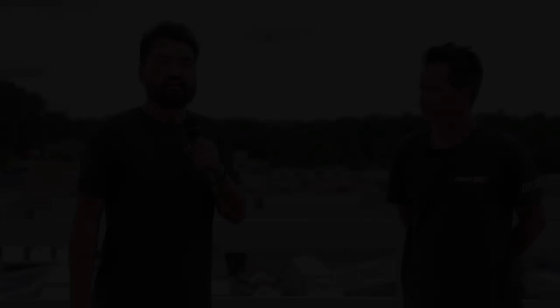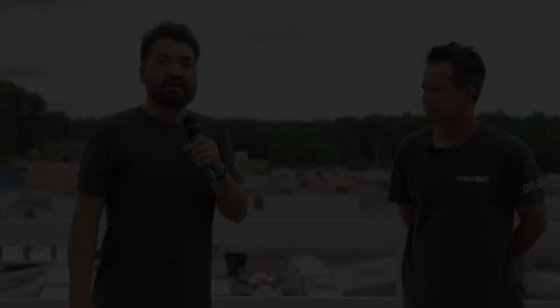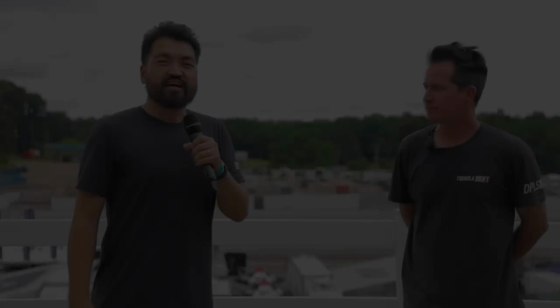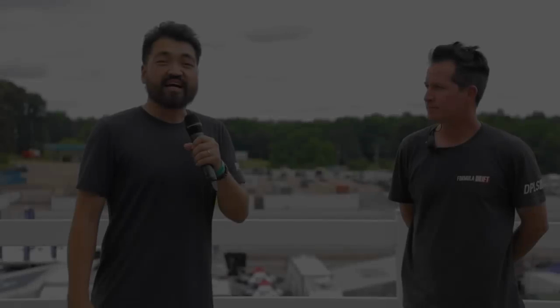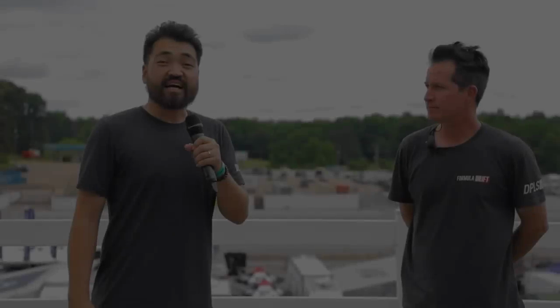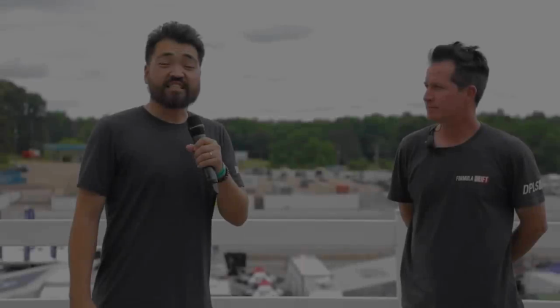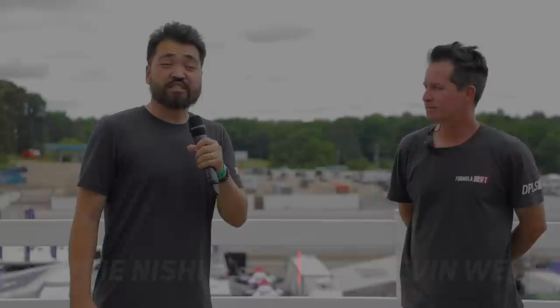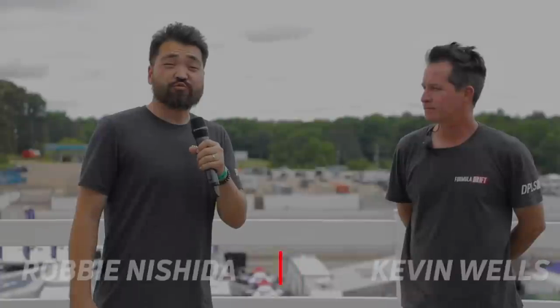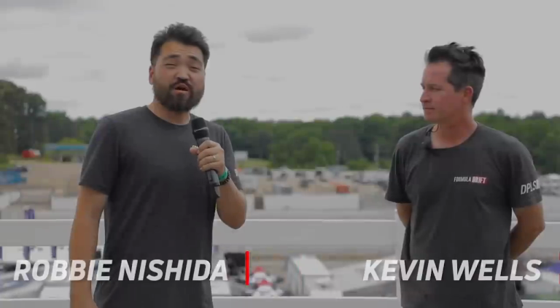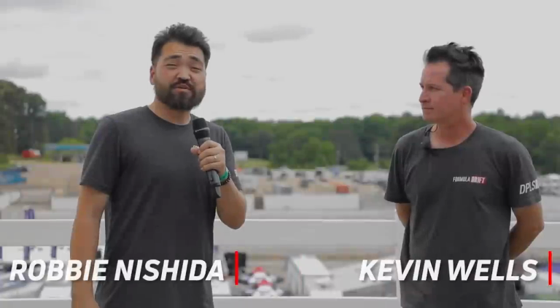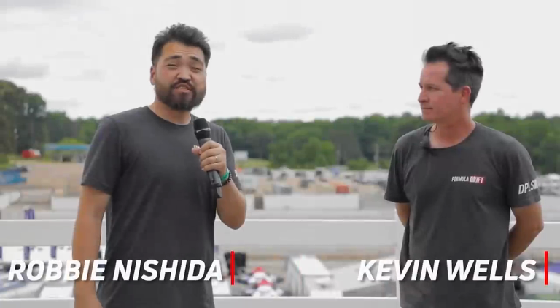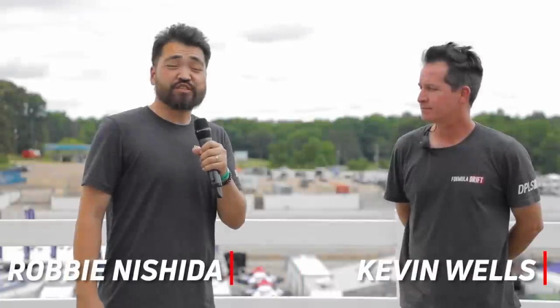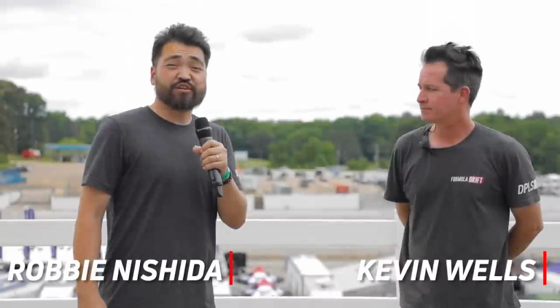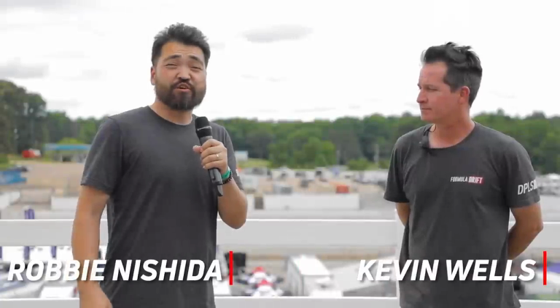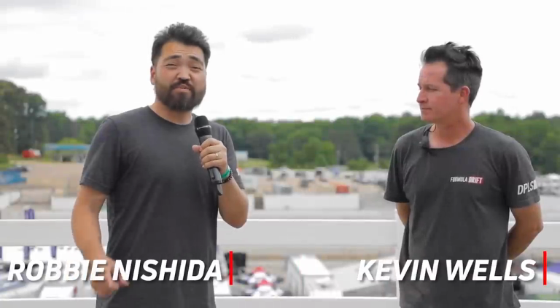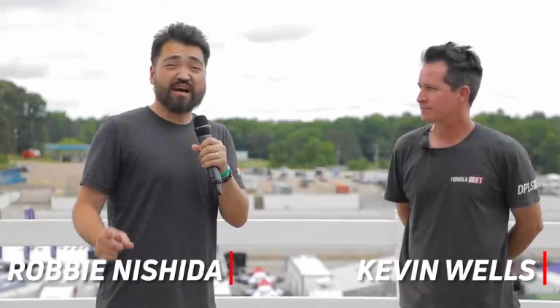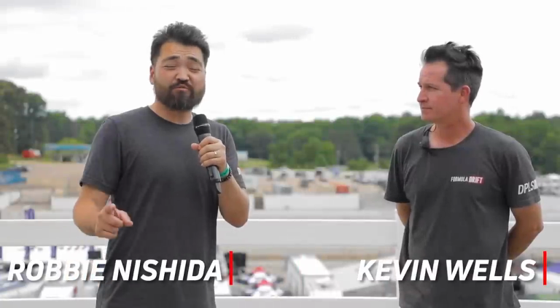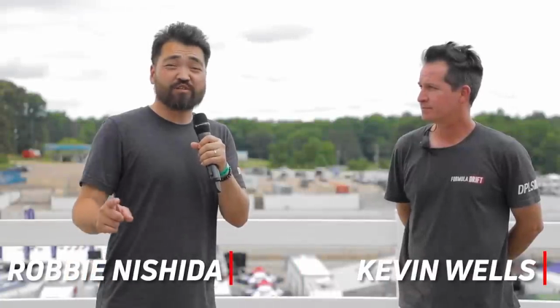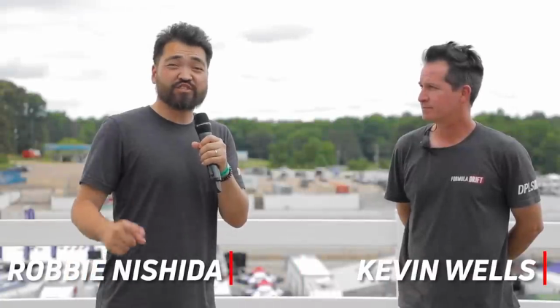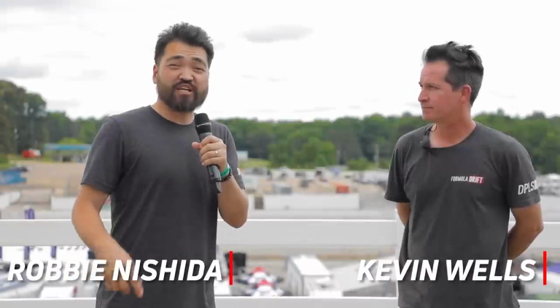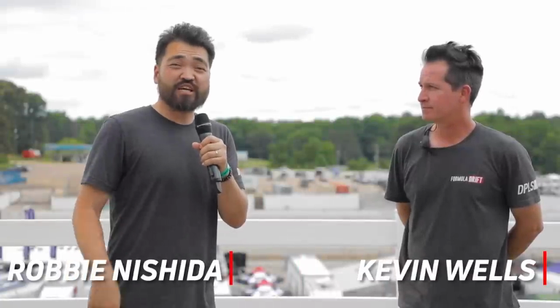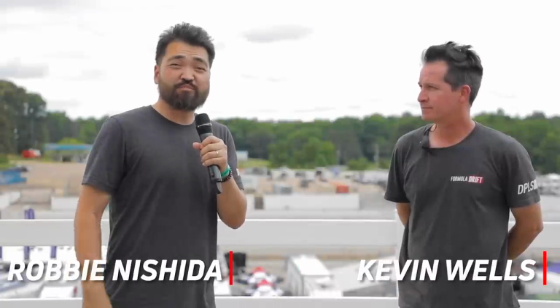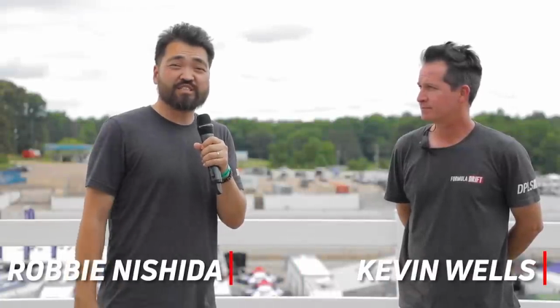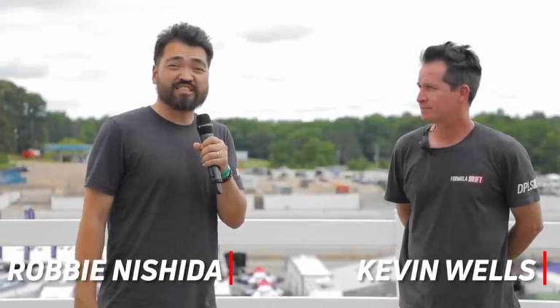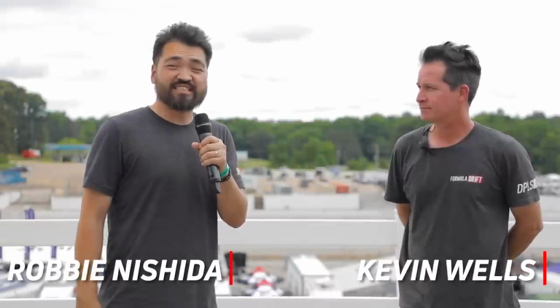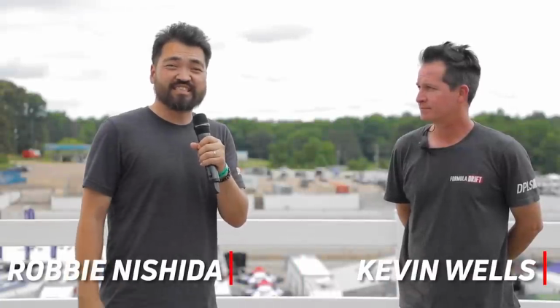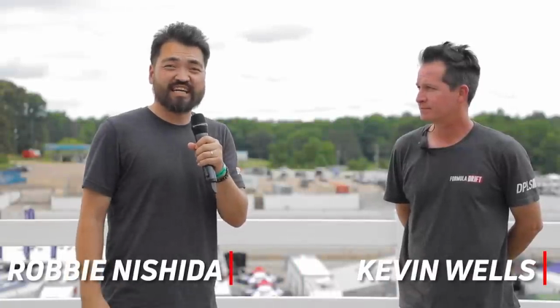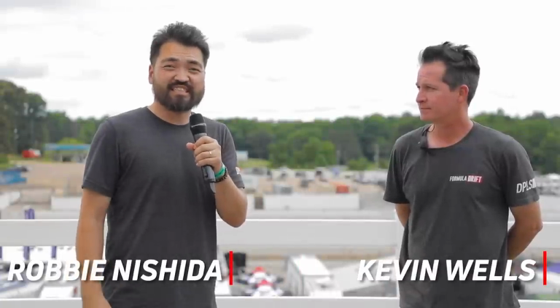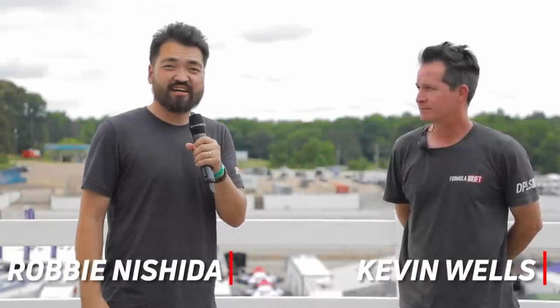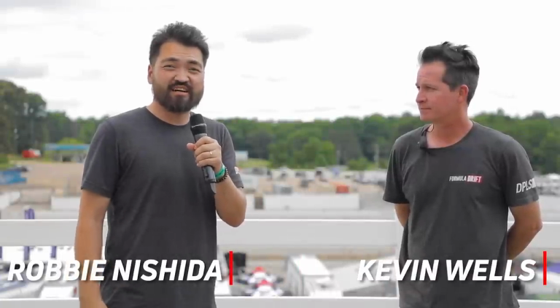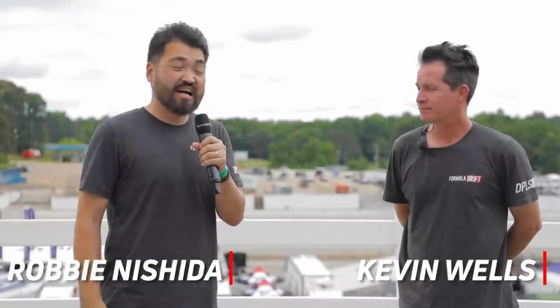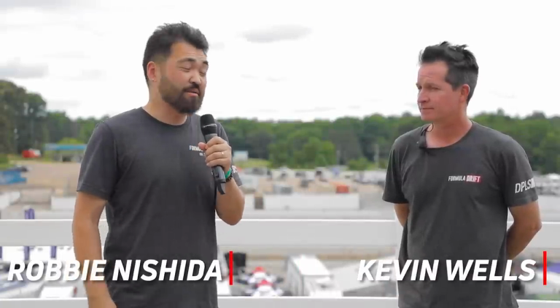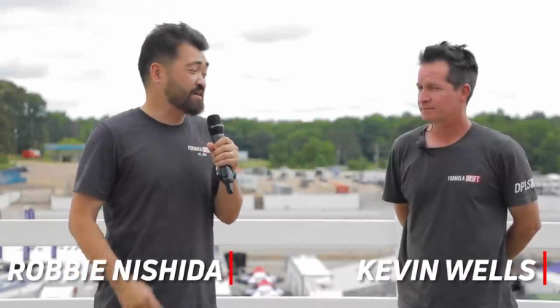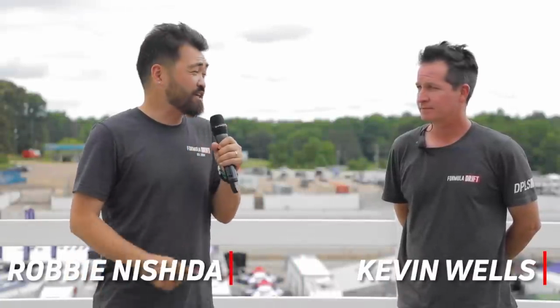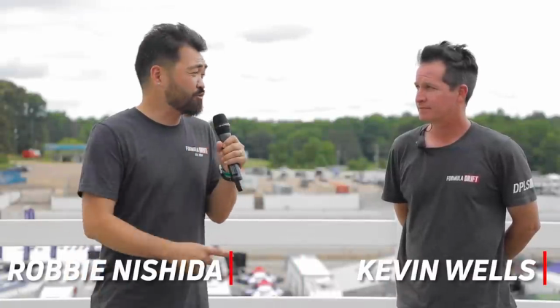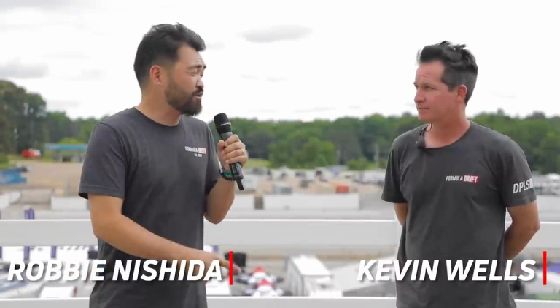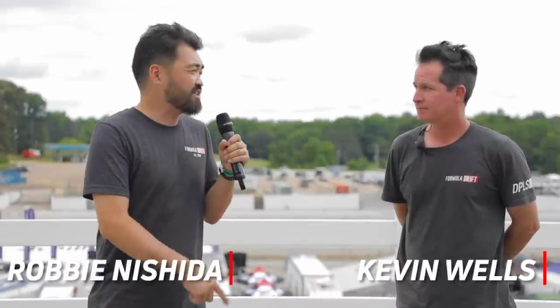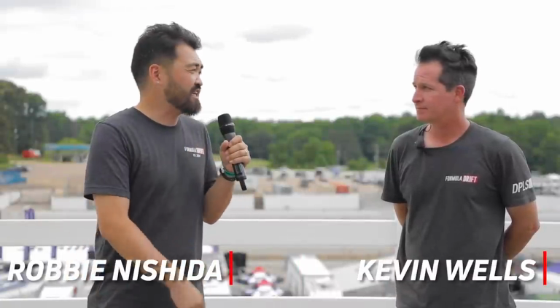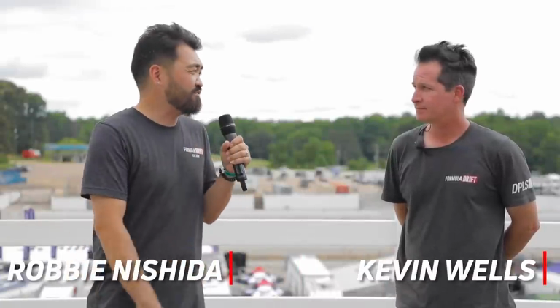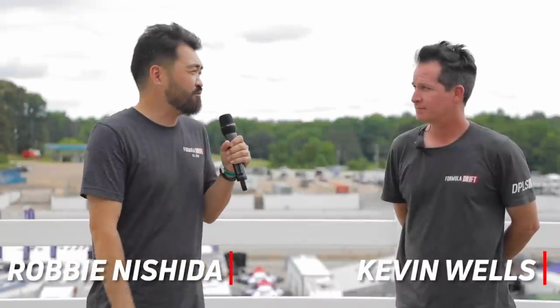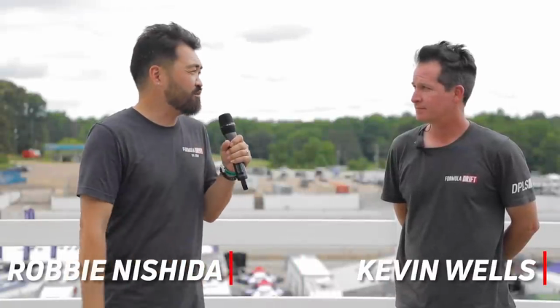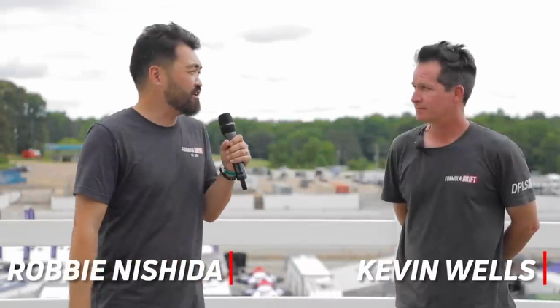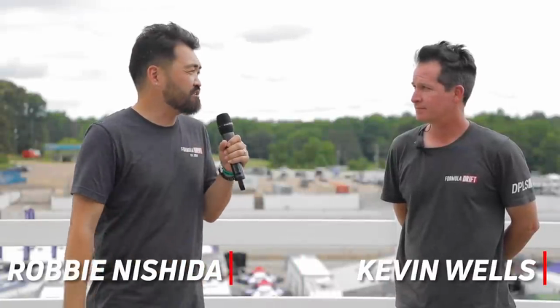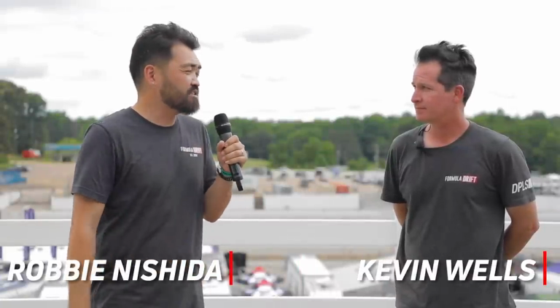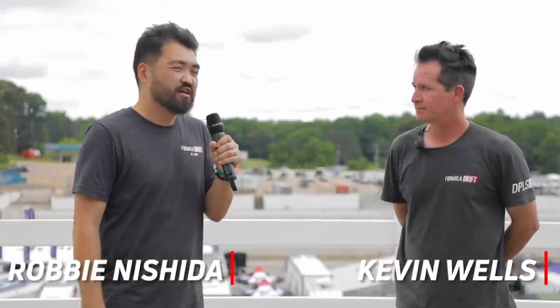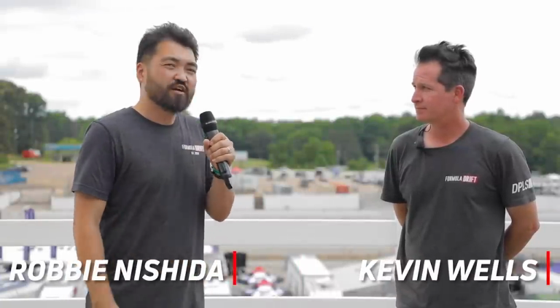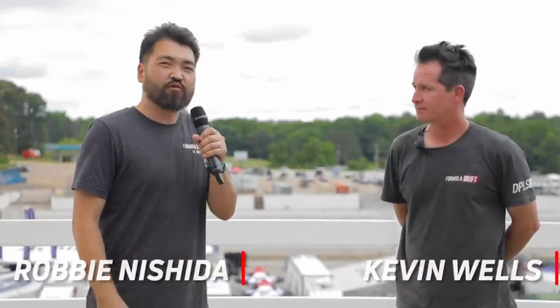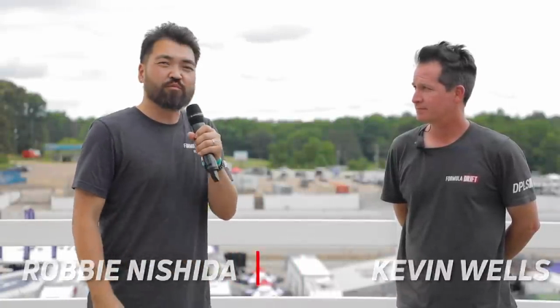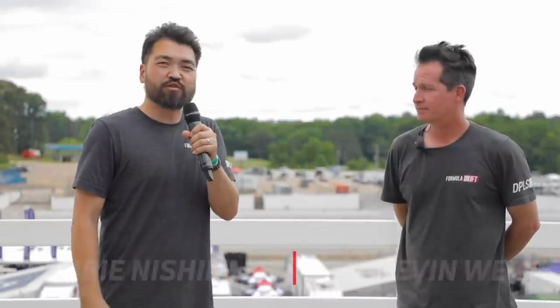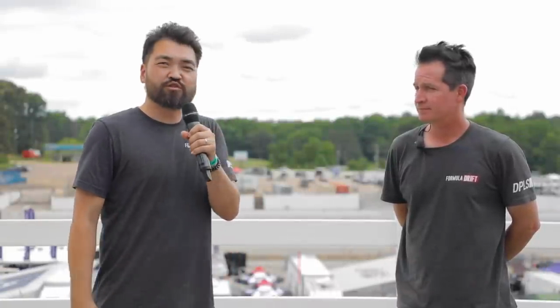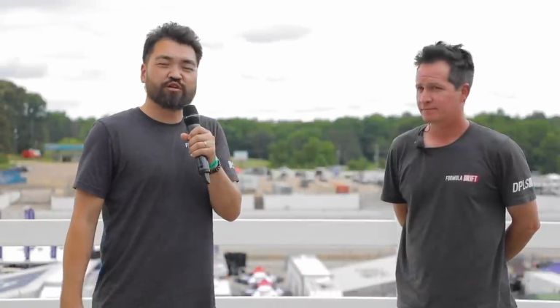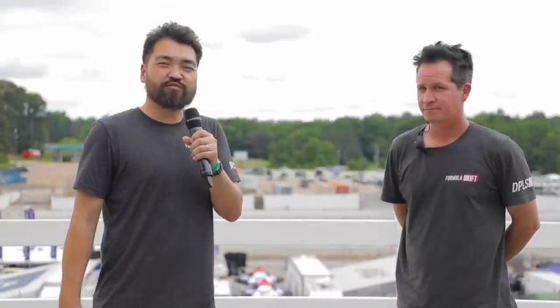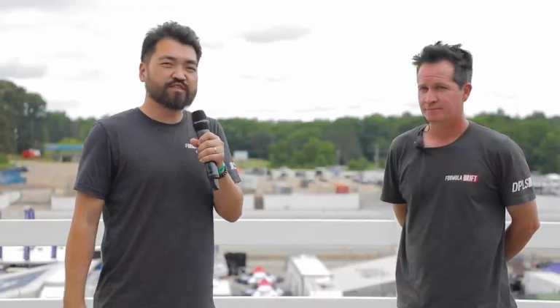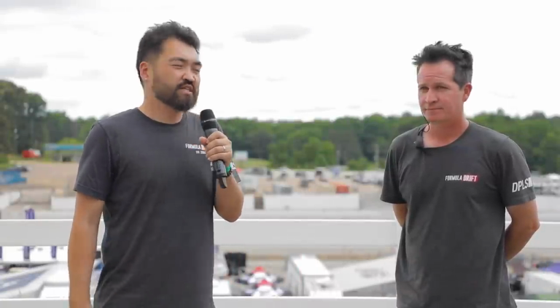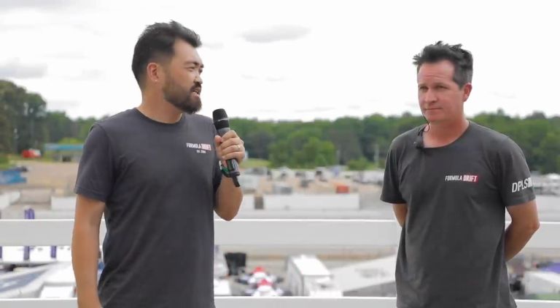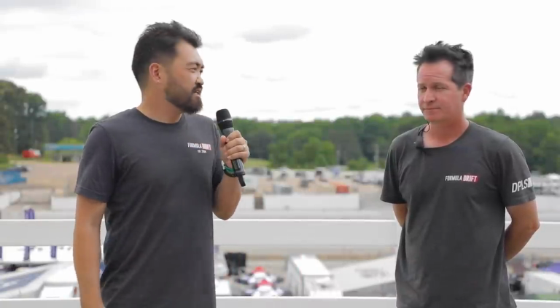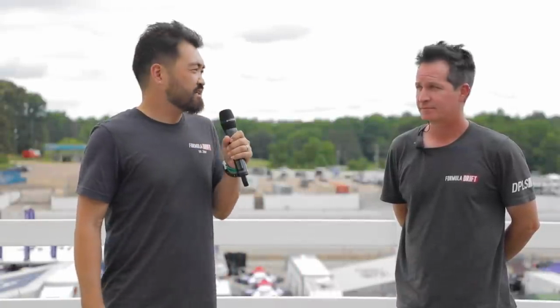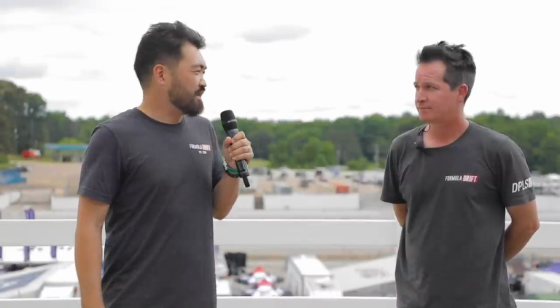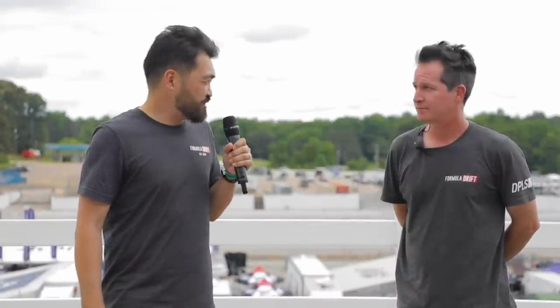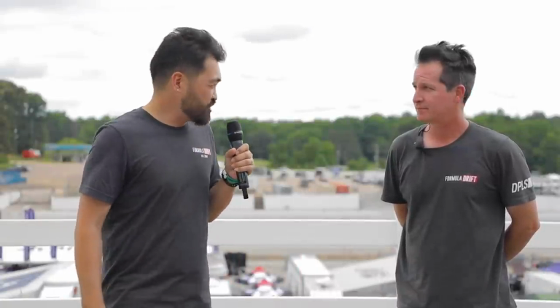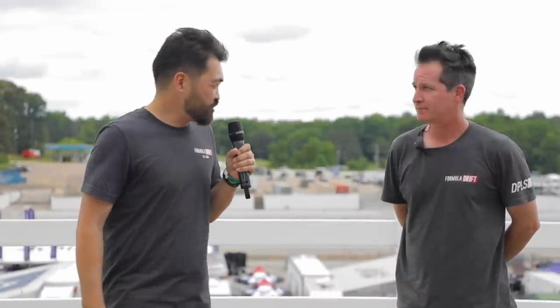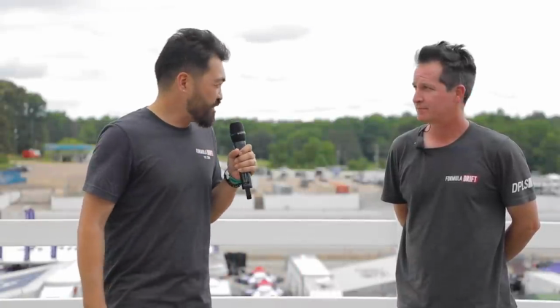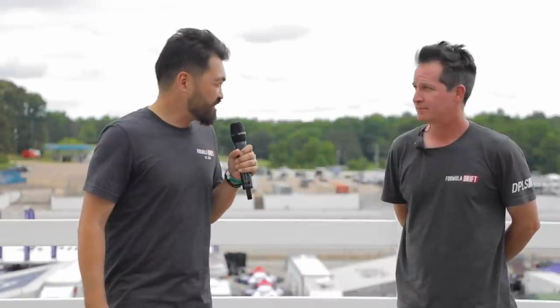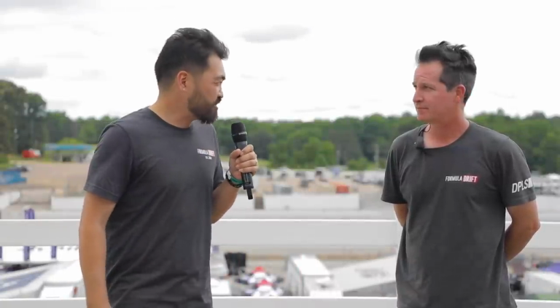Hey guys, this is Robbie Nishito. You're back with the JE Pistons Tech Talk. I am here with Kevin Wells, Formula Drift Competition Director.